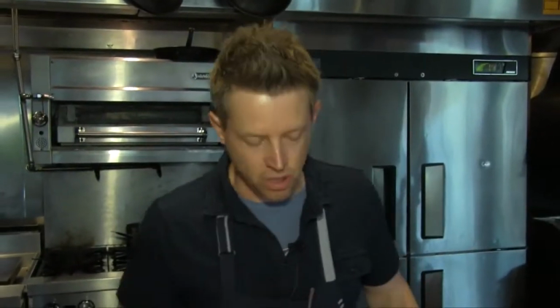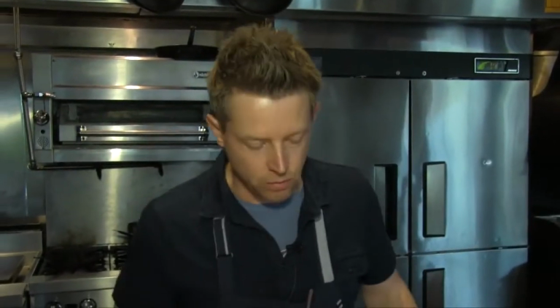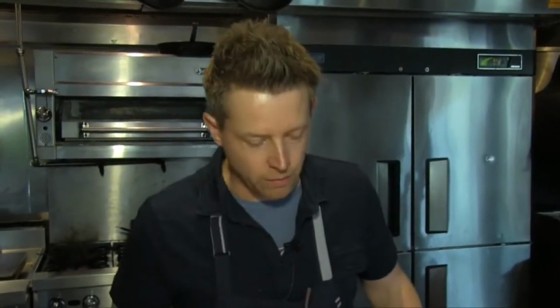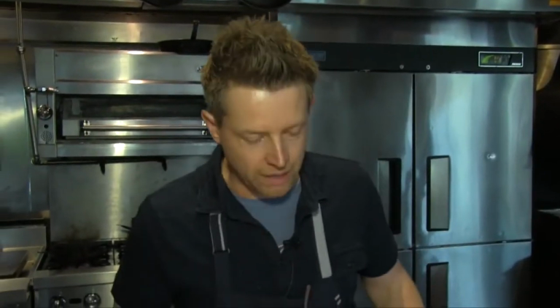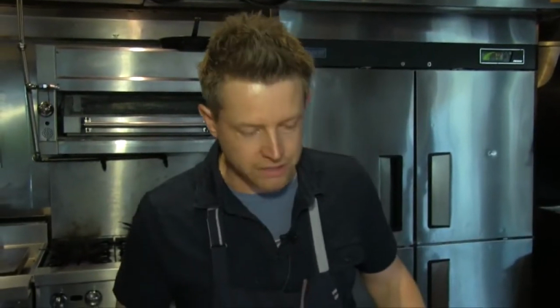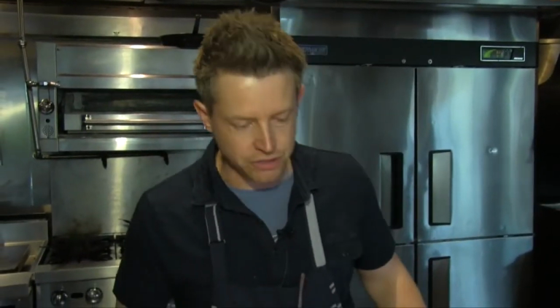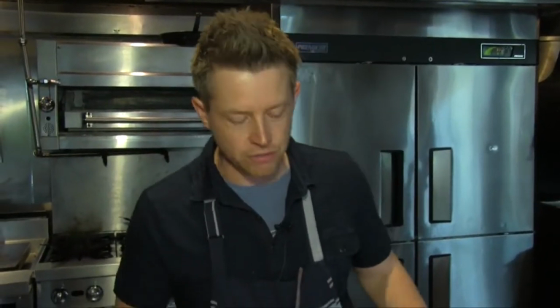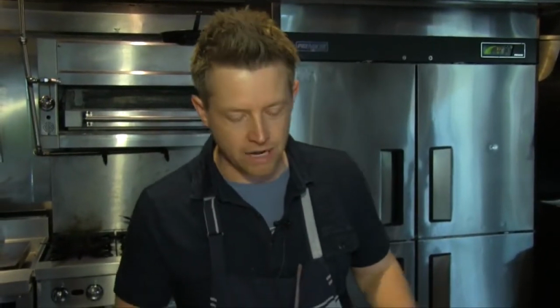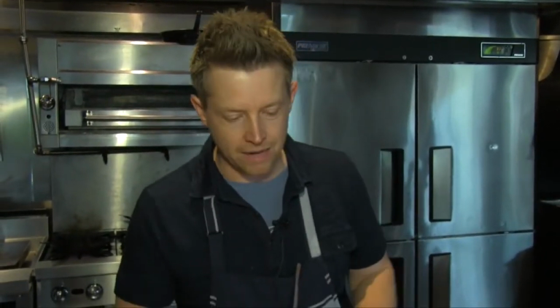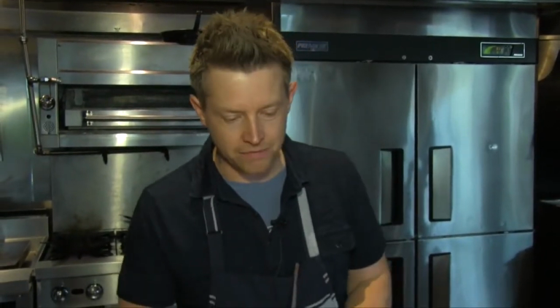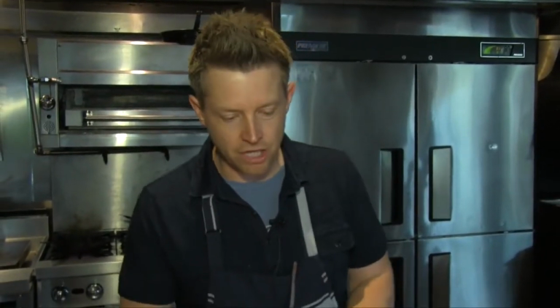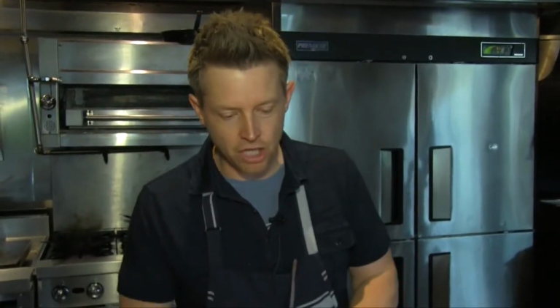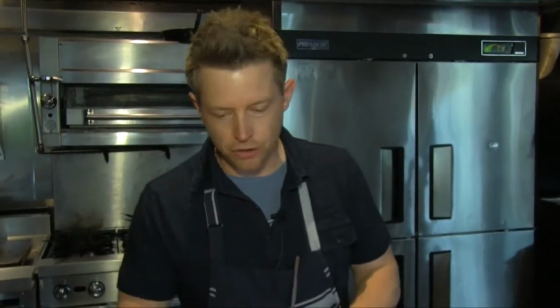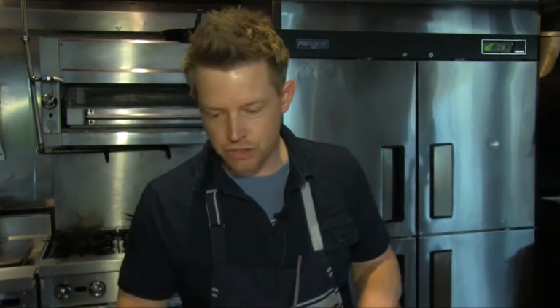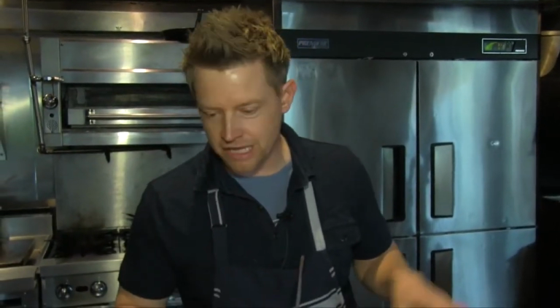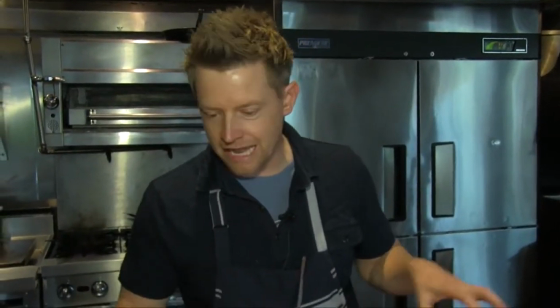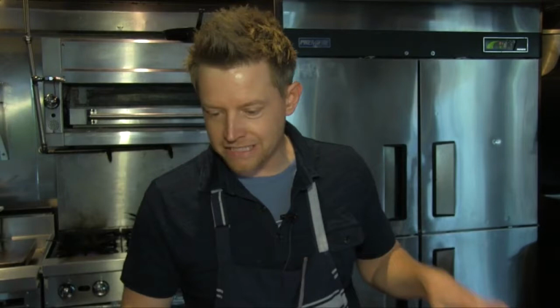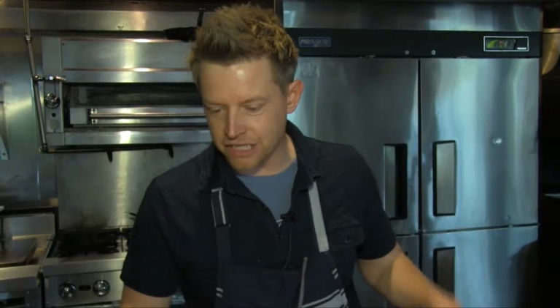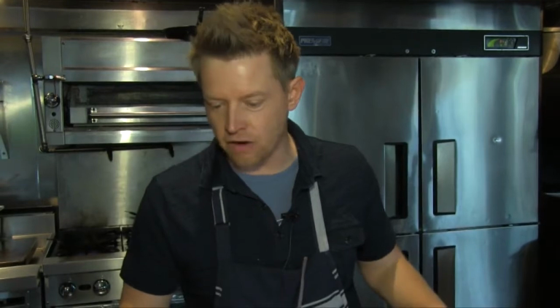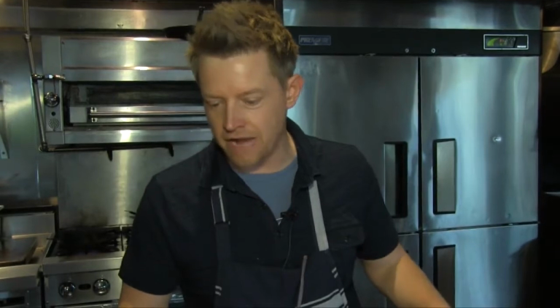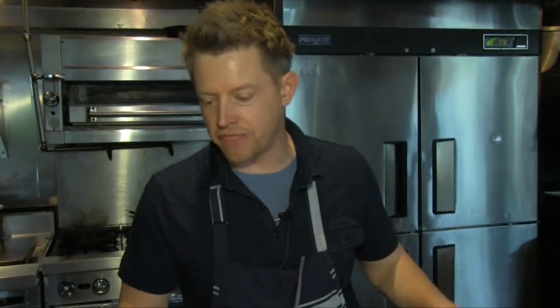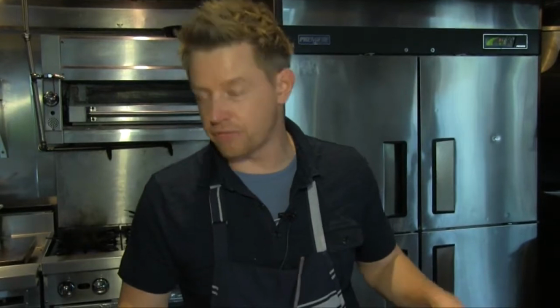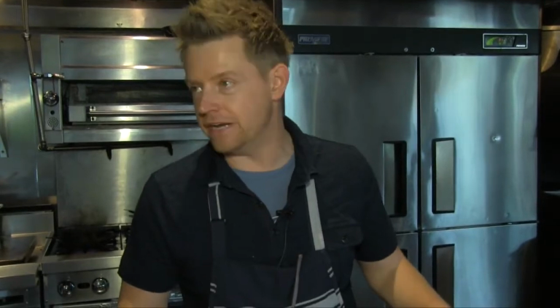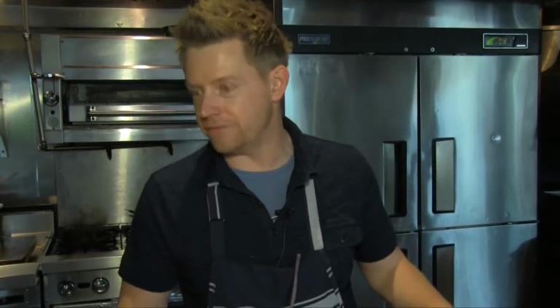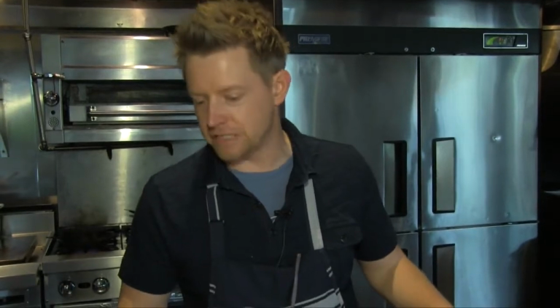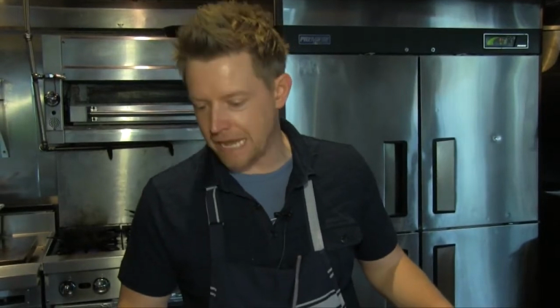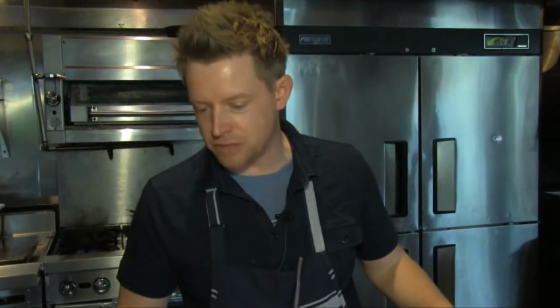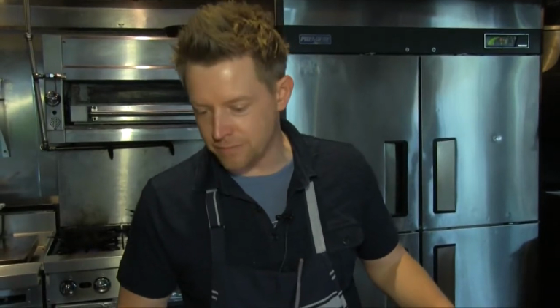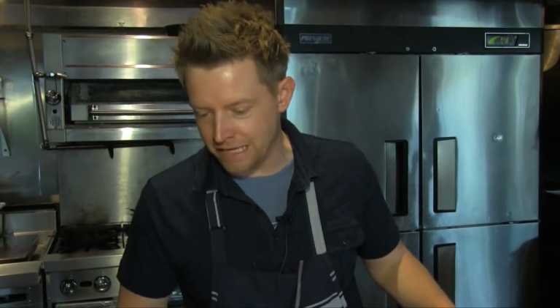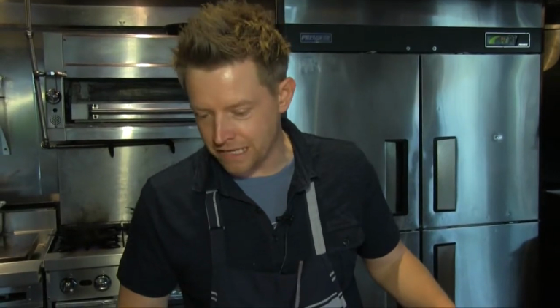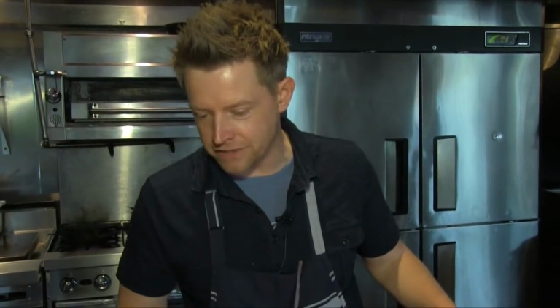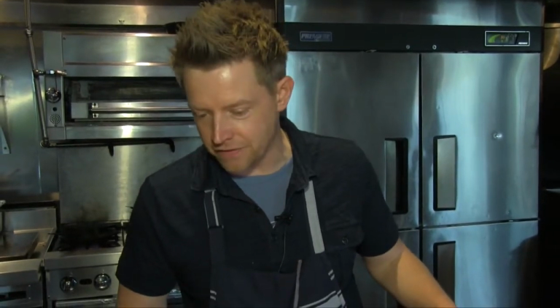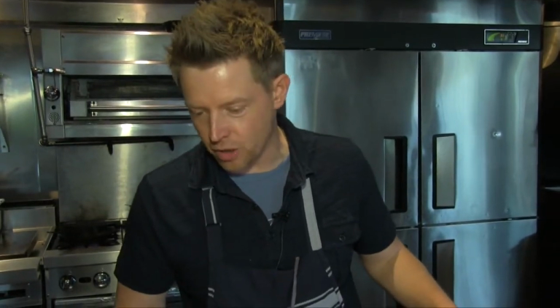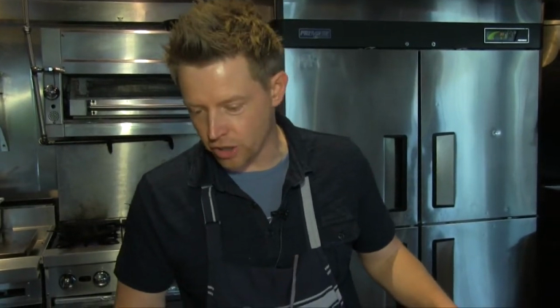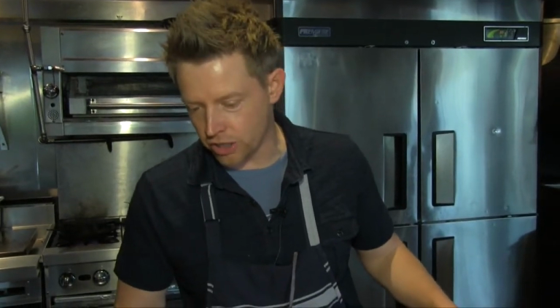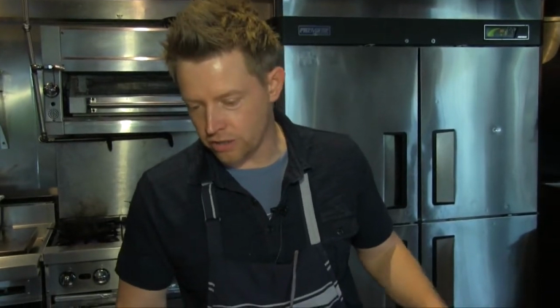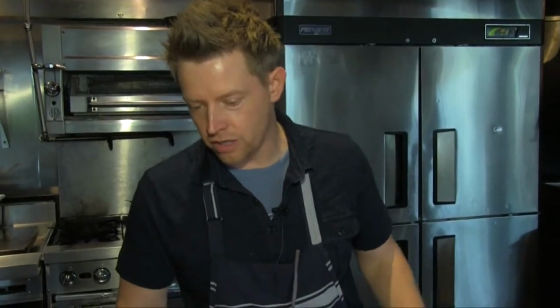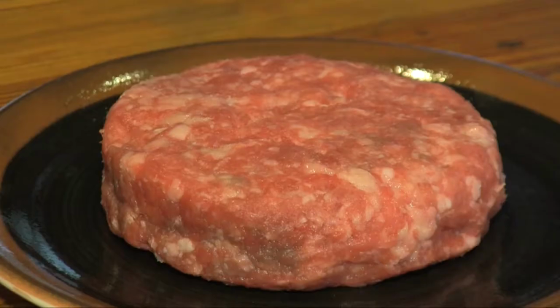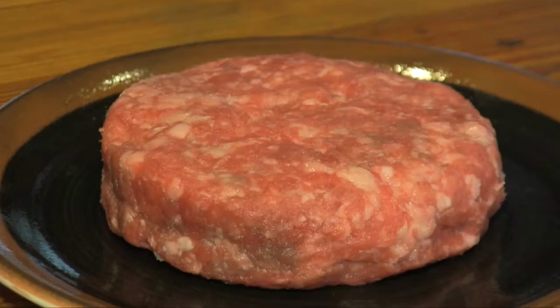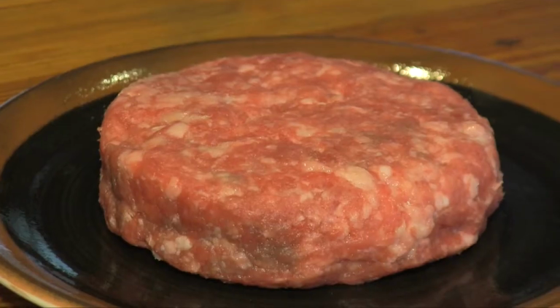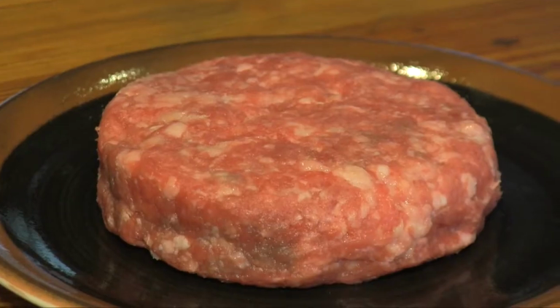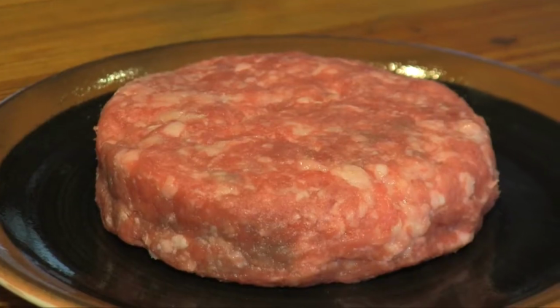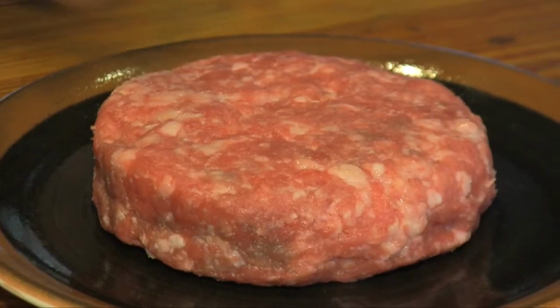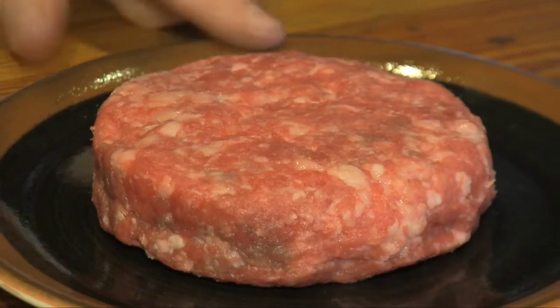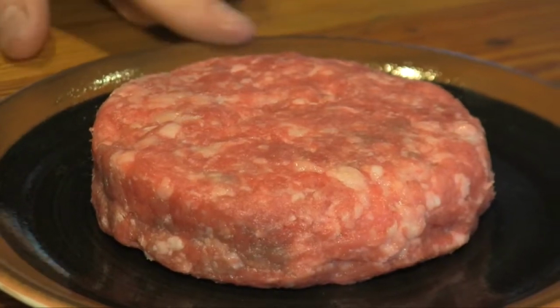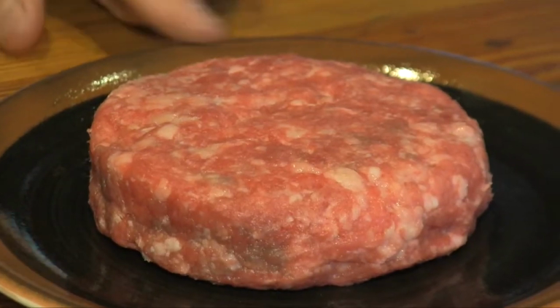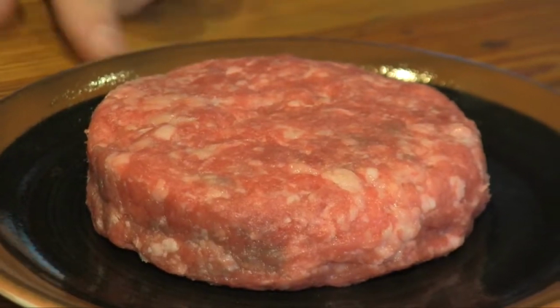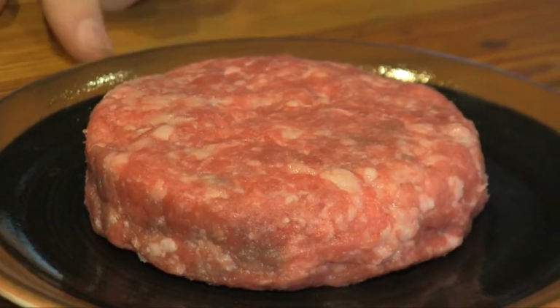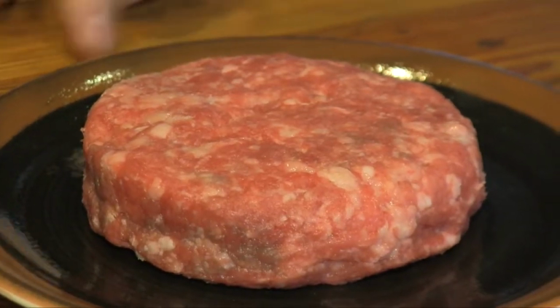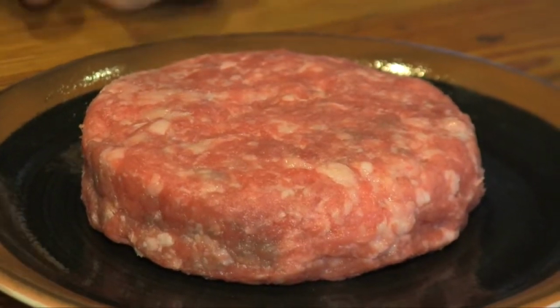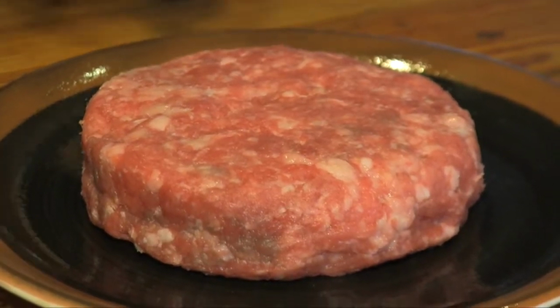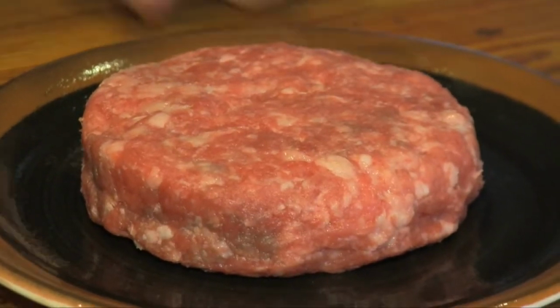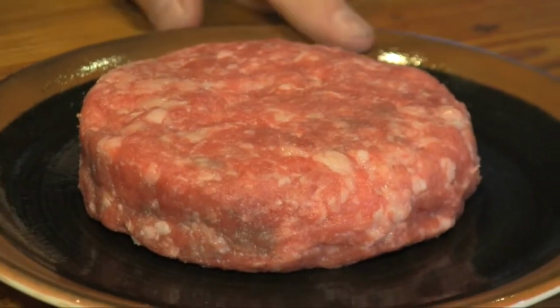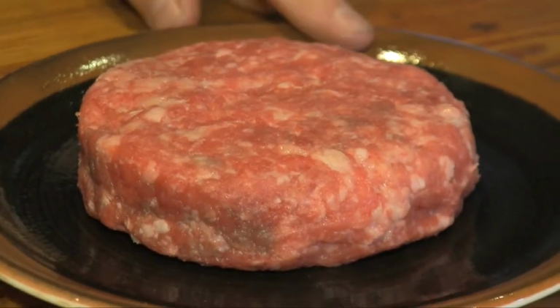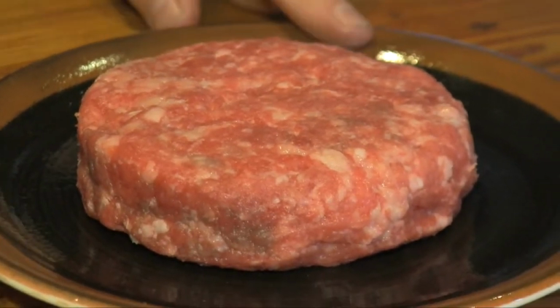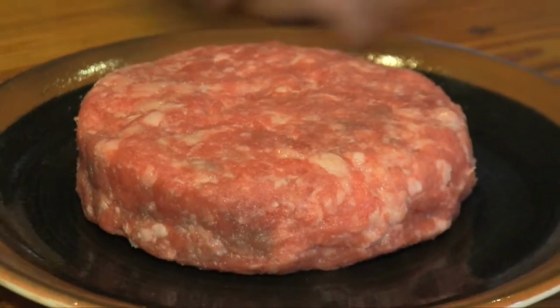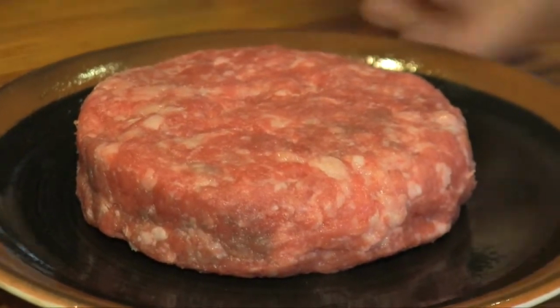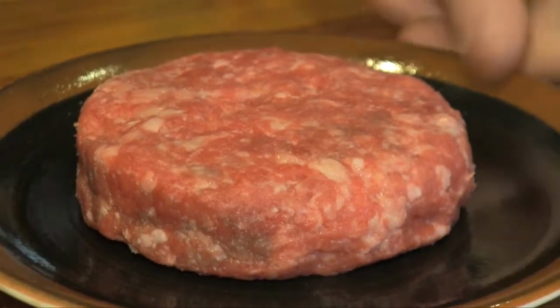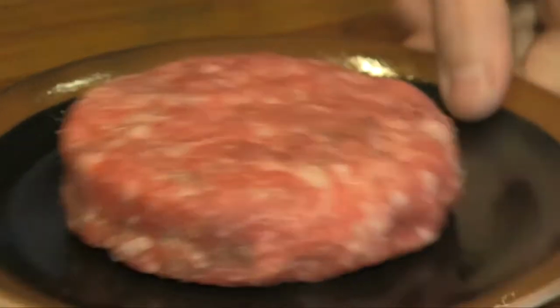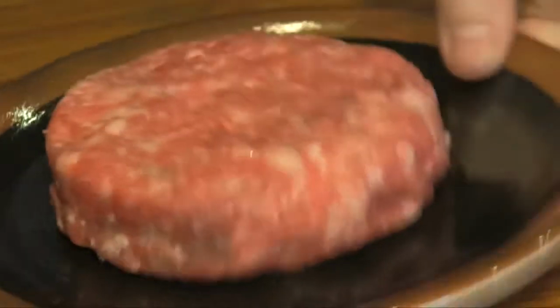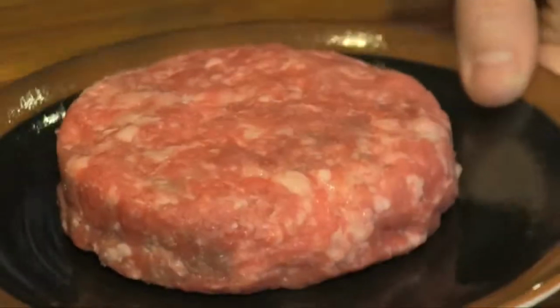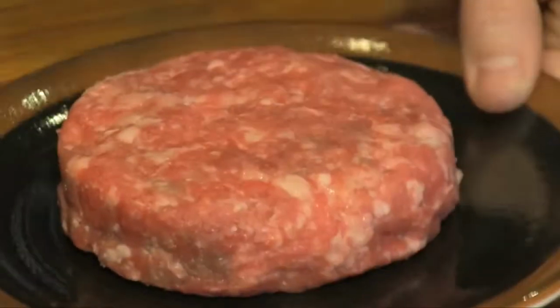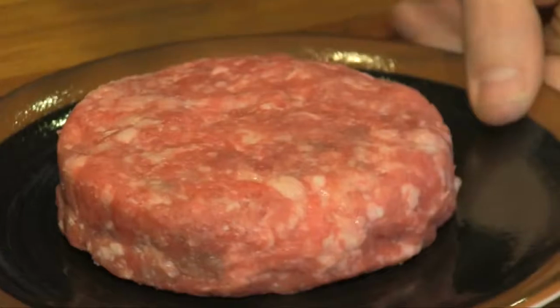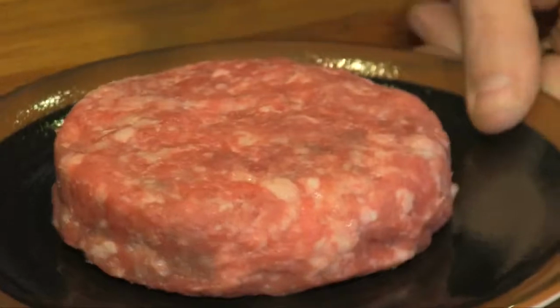Usually I like to grind three different types of meat into the burger: brisket and top round, and usually I like to throw some short rib in there as well.